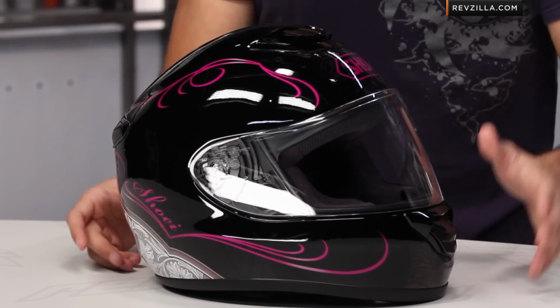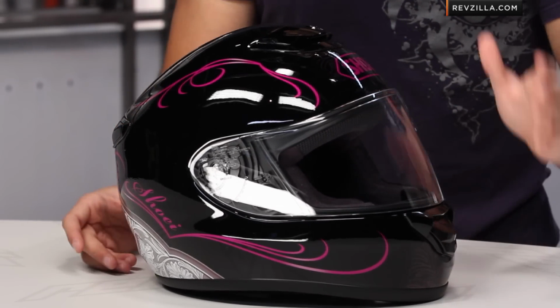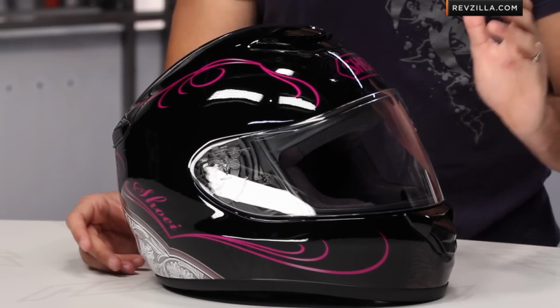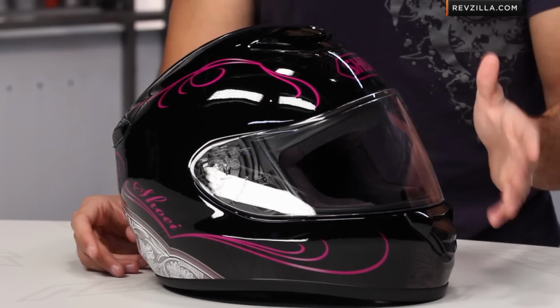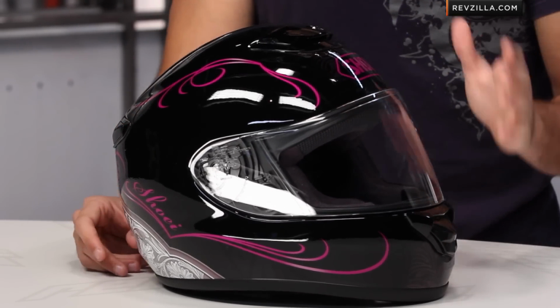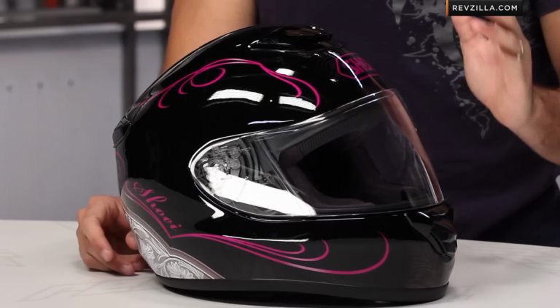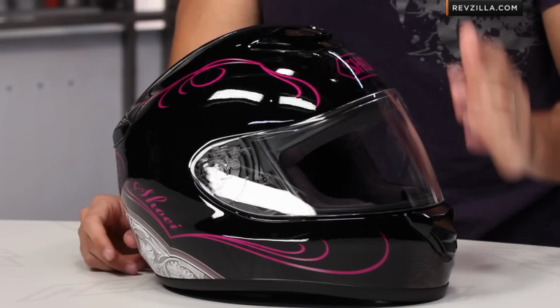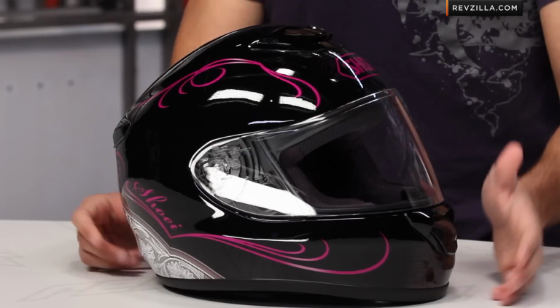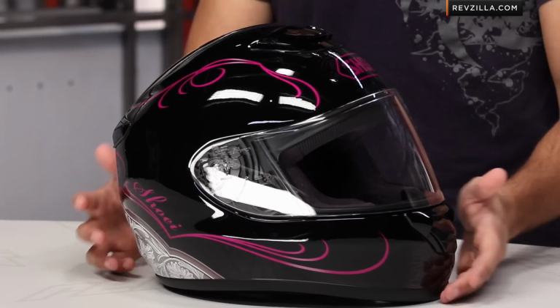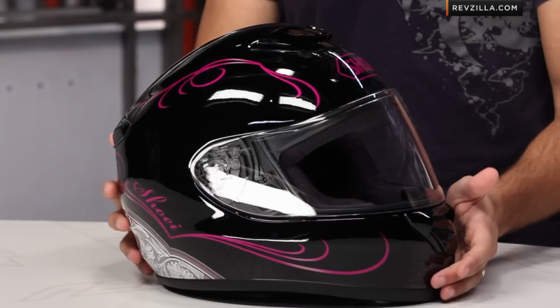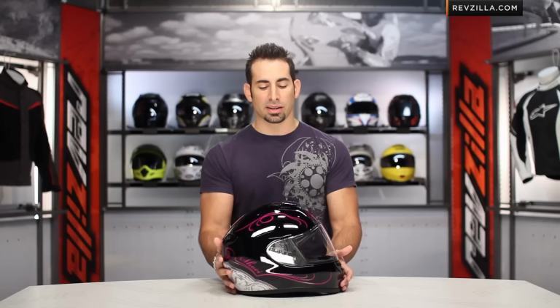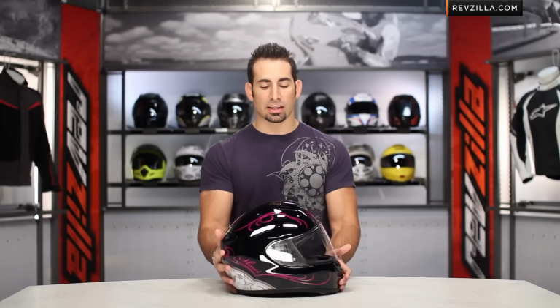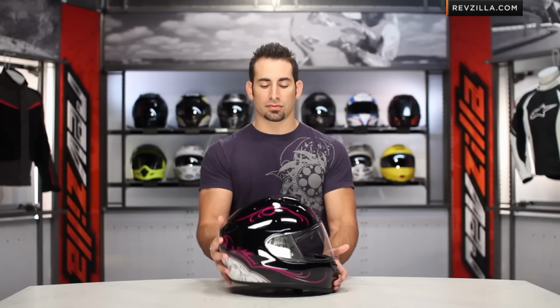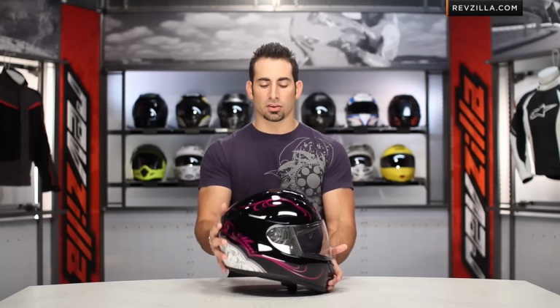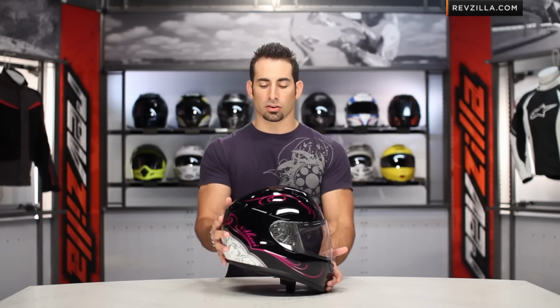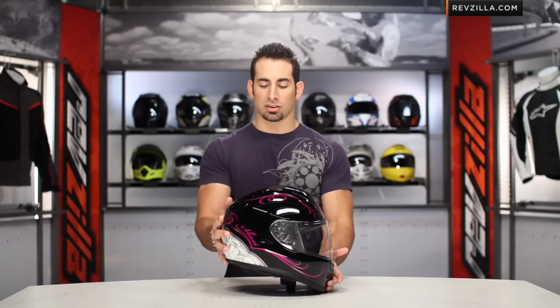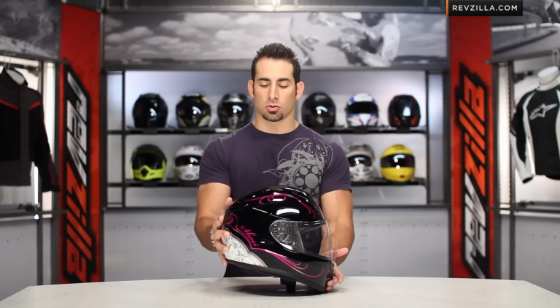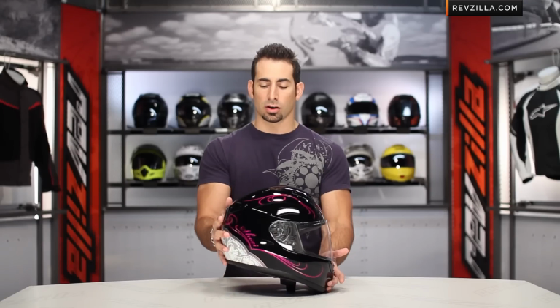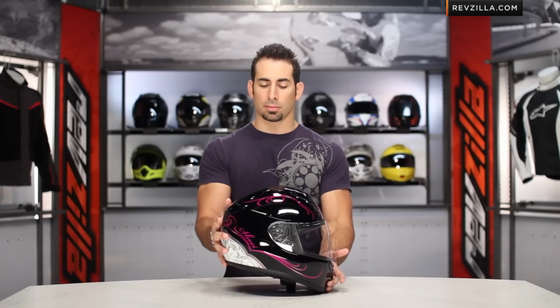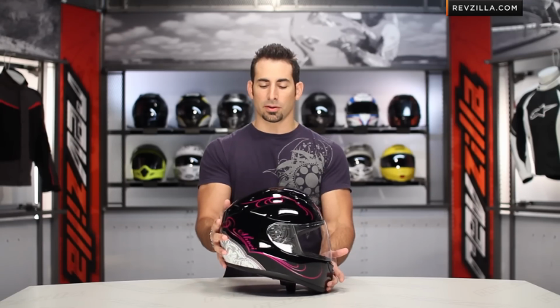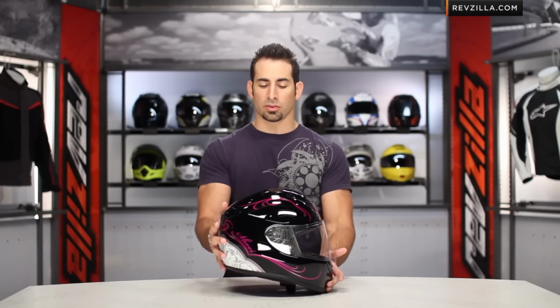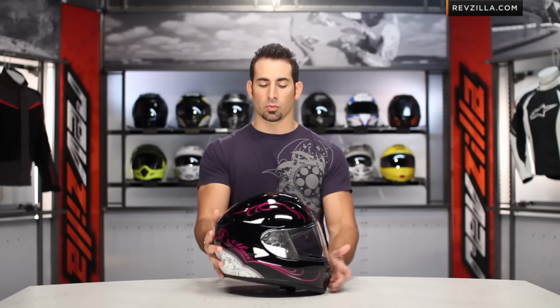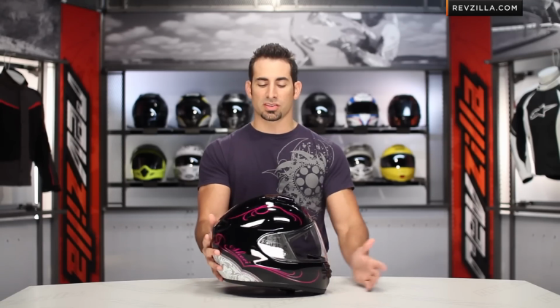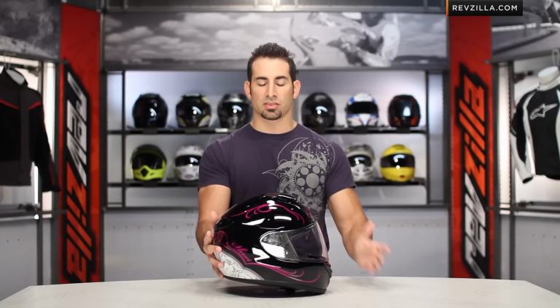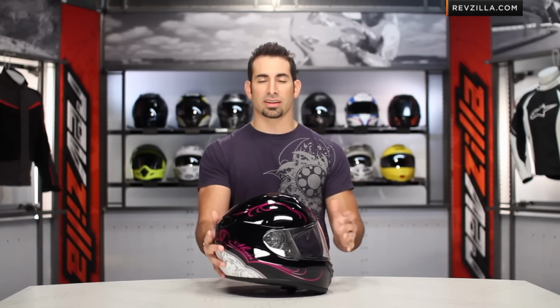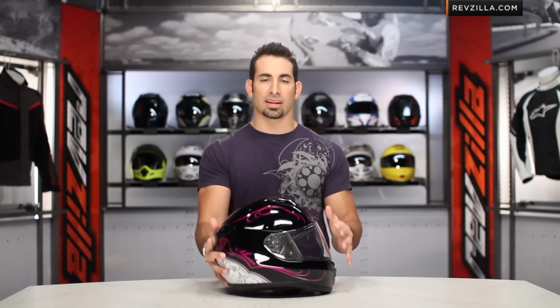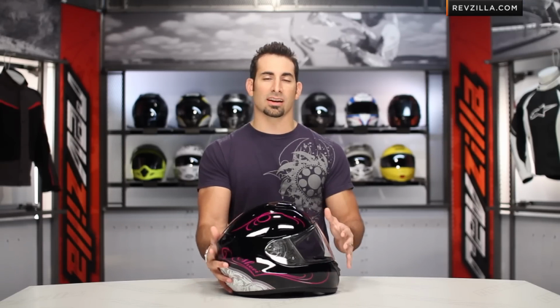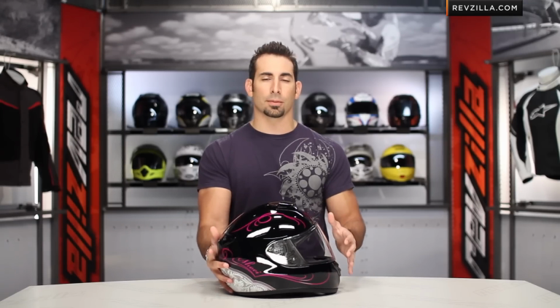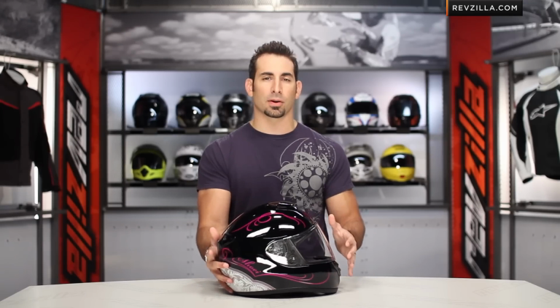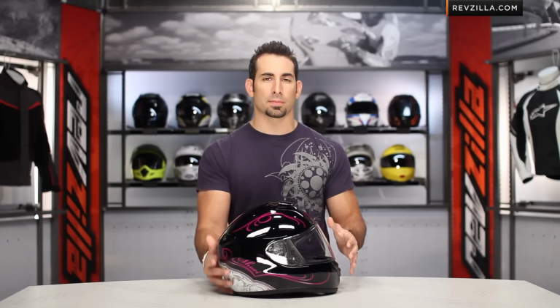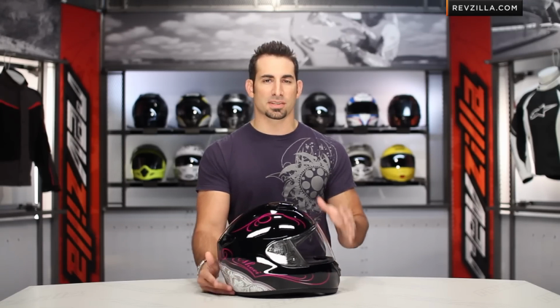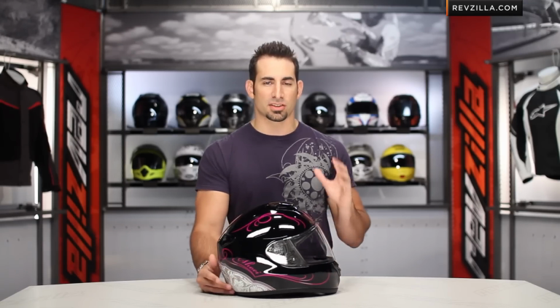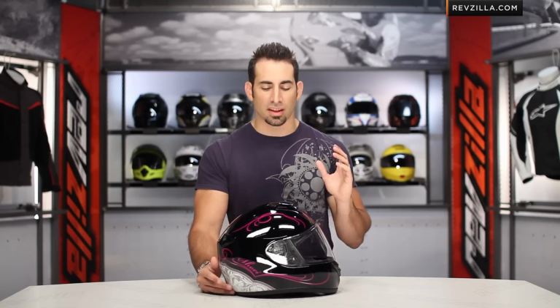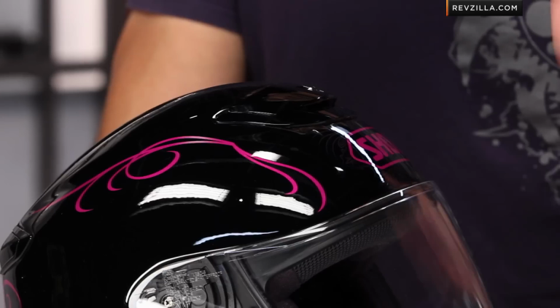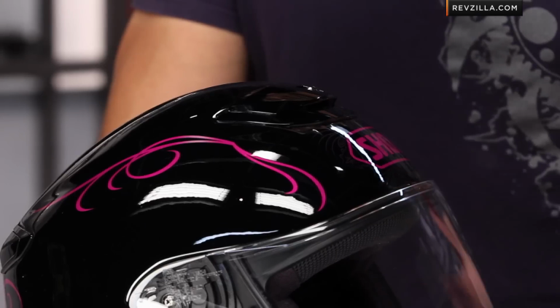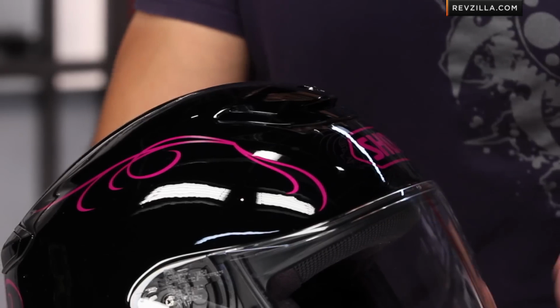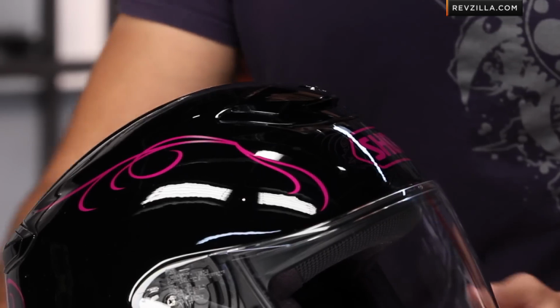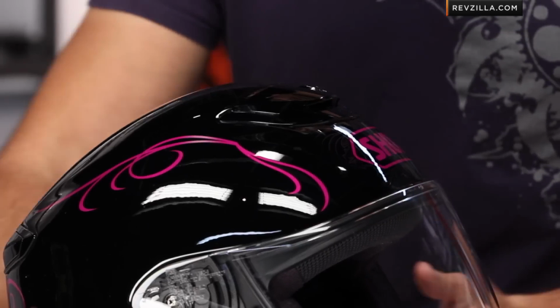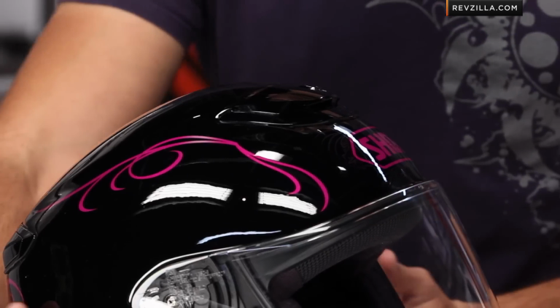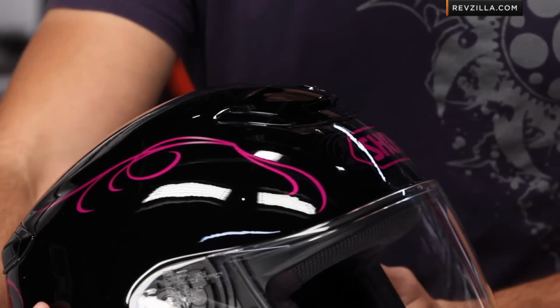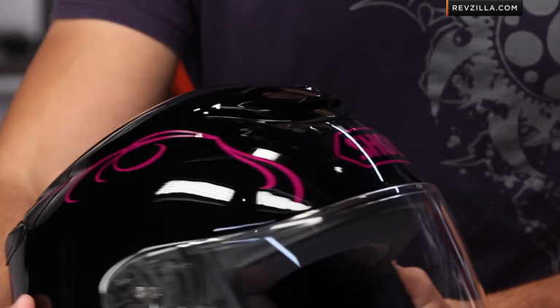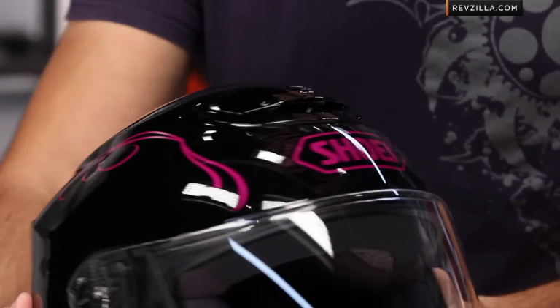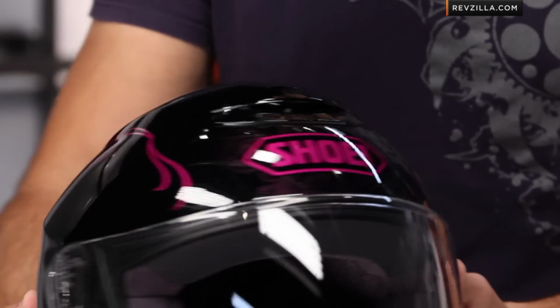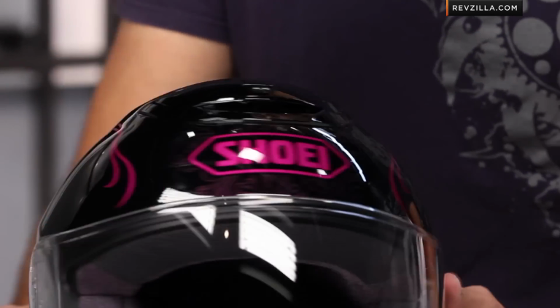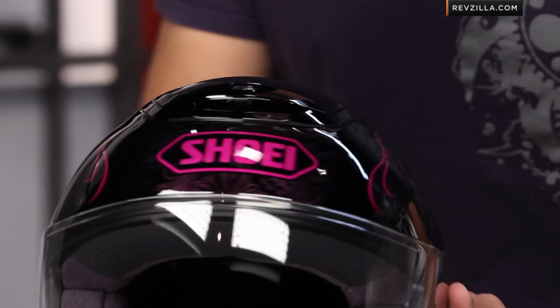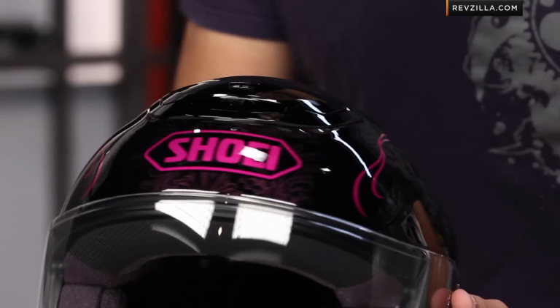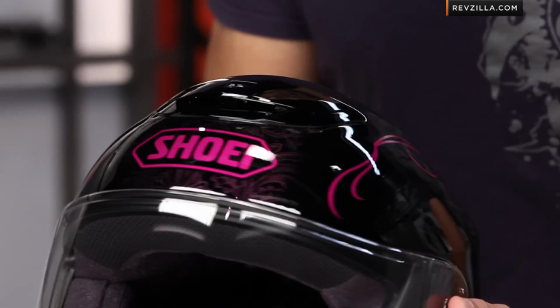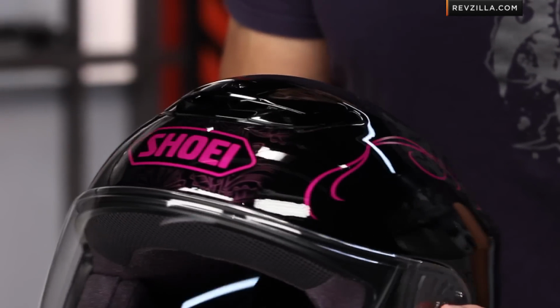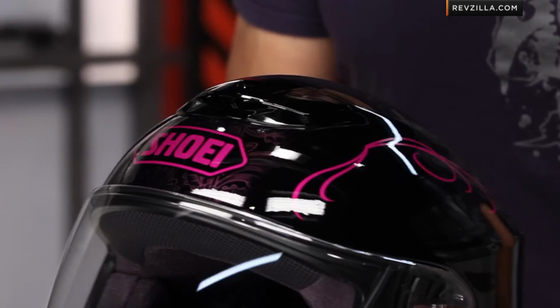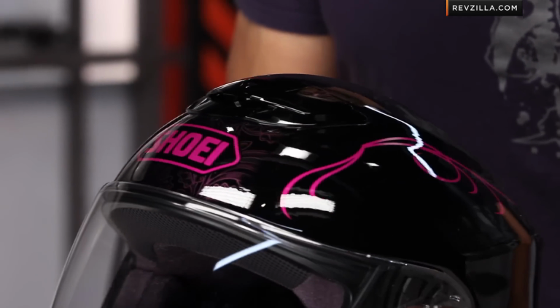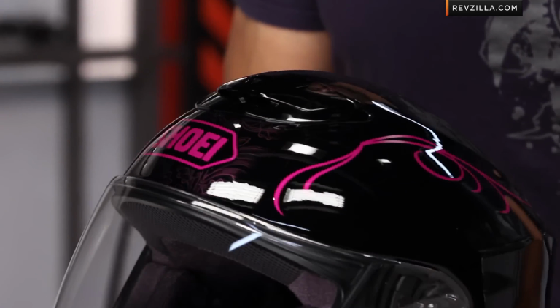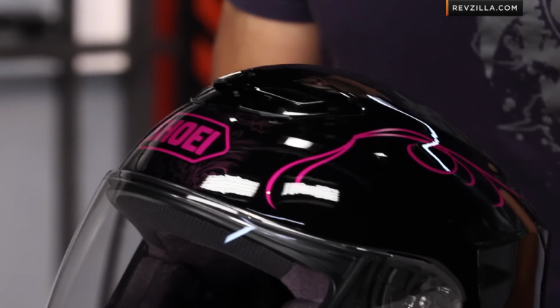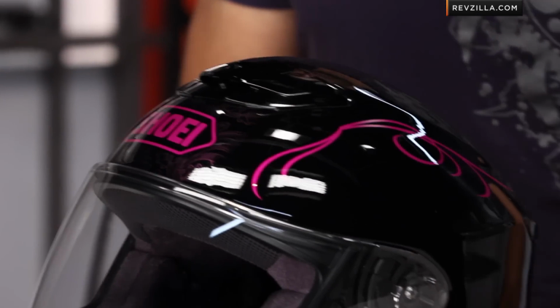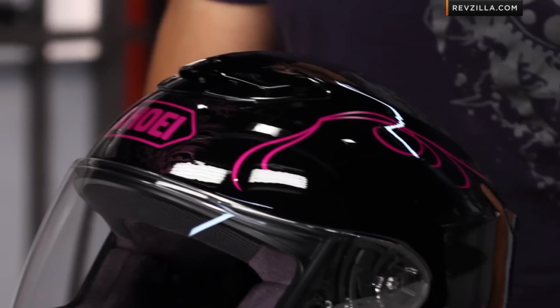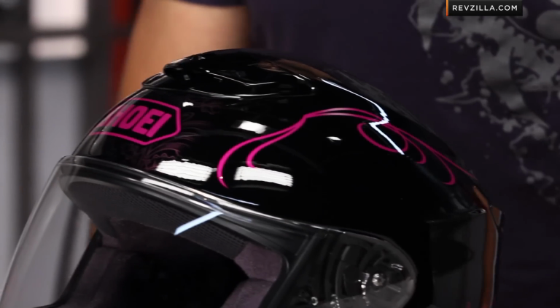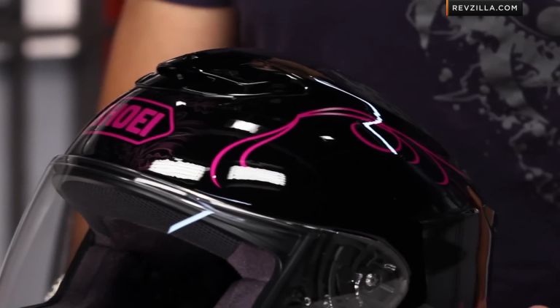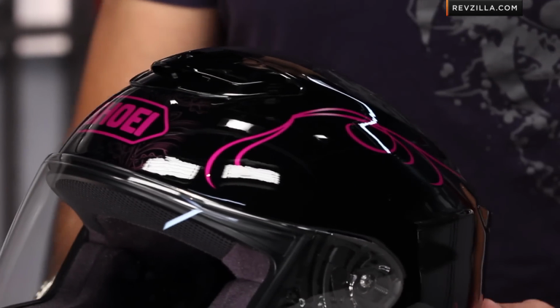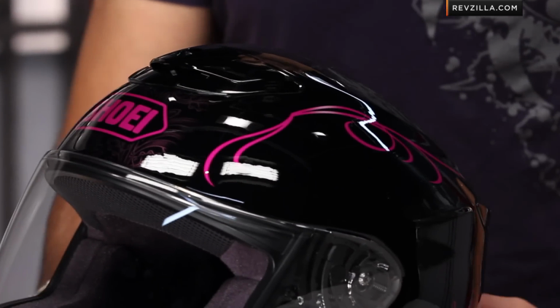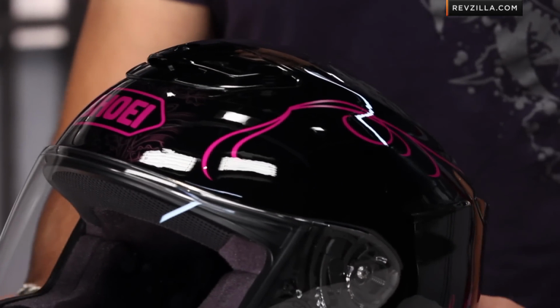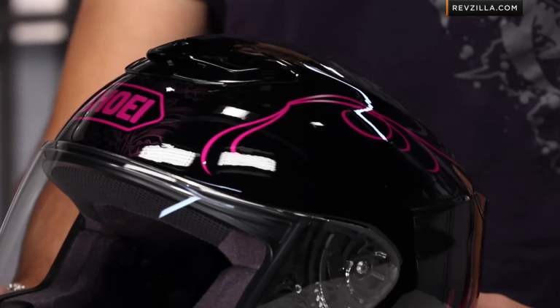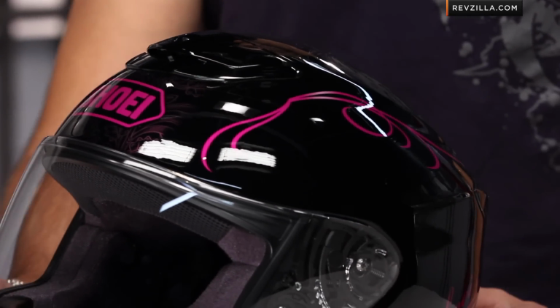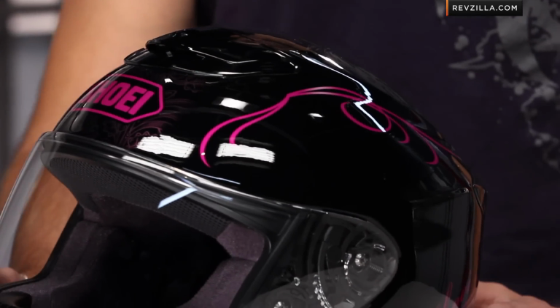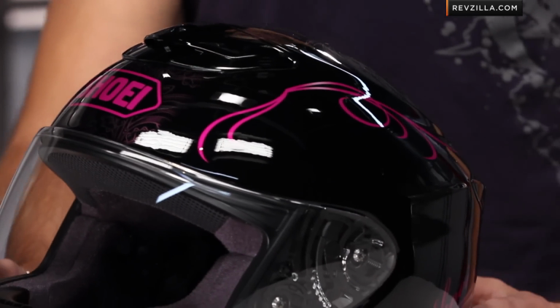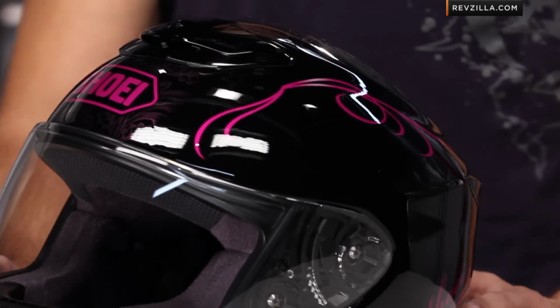It's also a great helmet if you're on a touring bike with a windscreen in an upright position. Keep that in mind — this Sonoma graphic plays to the ladies.